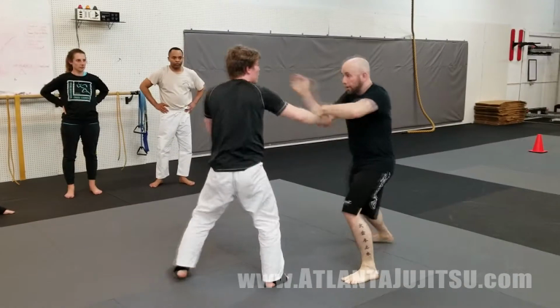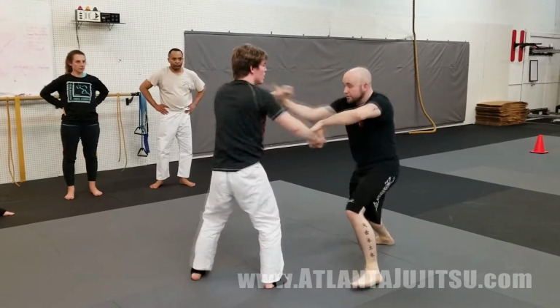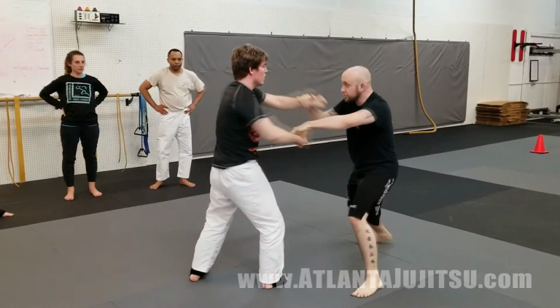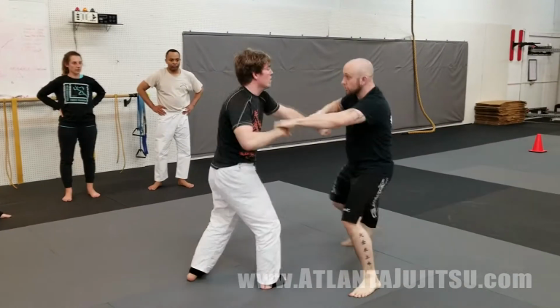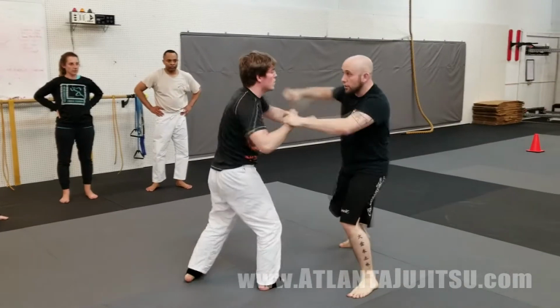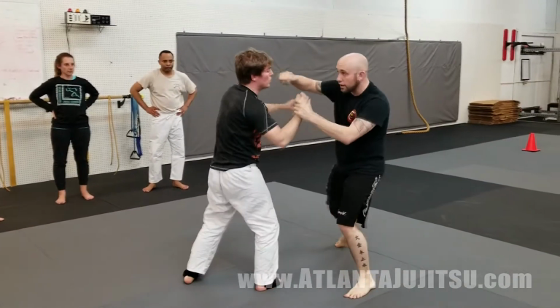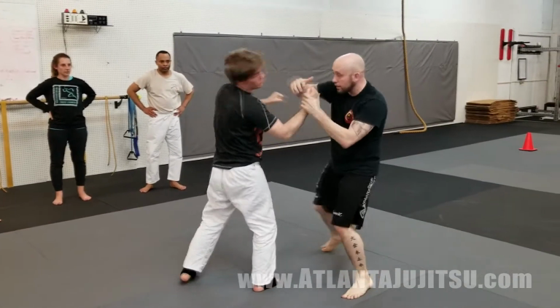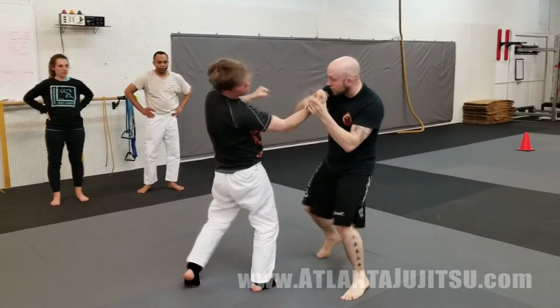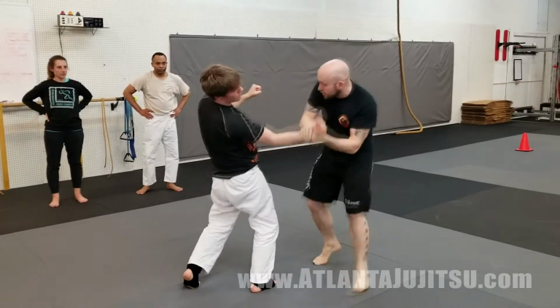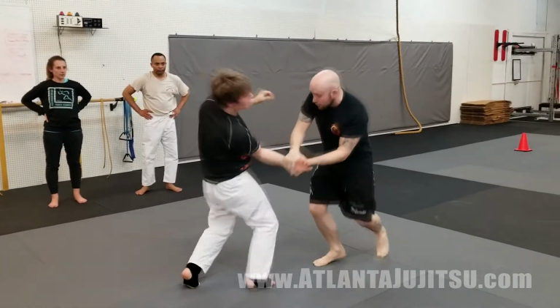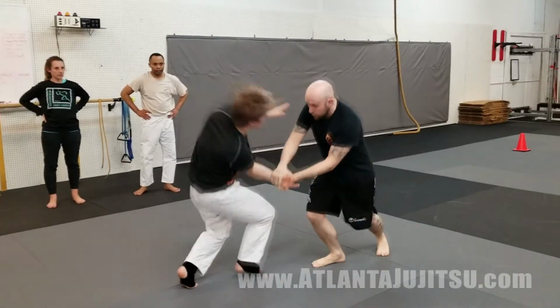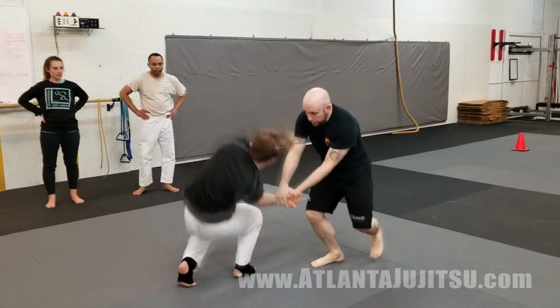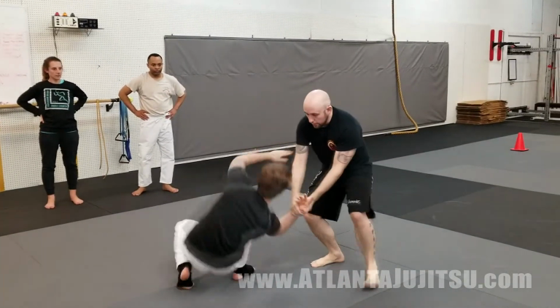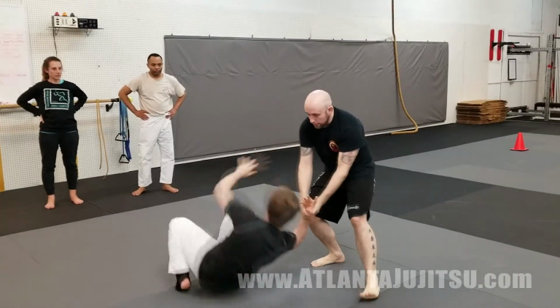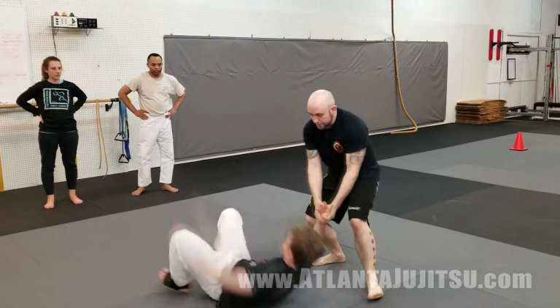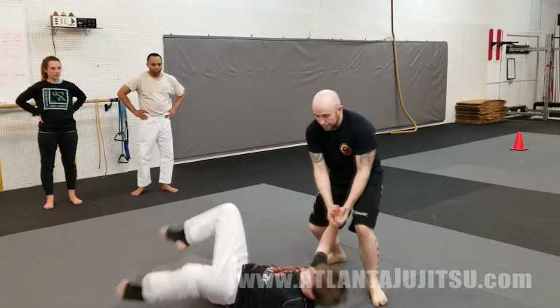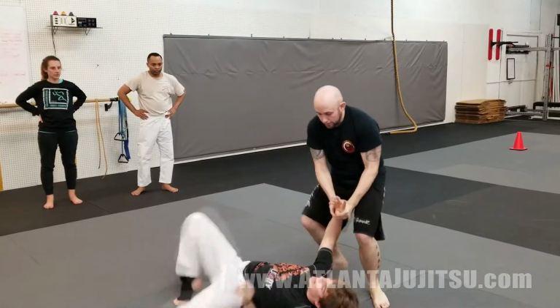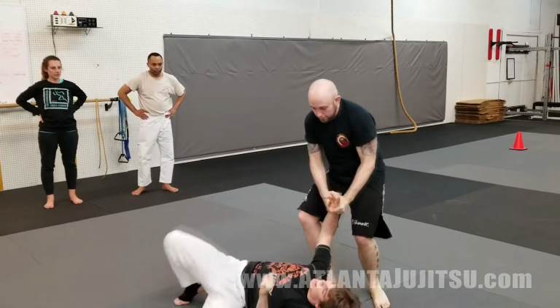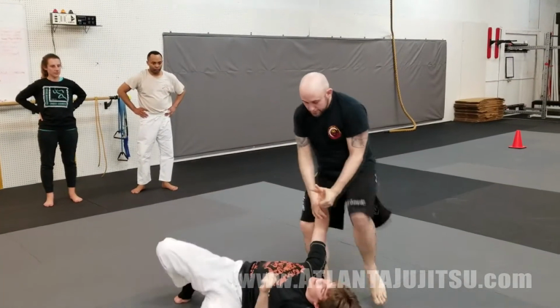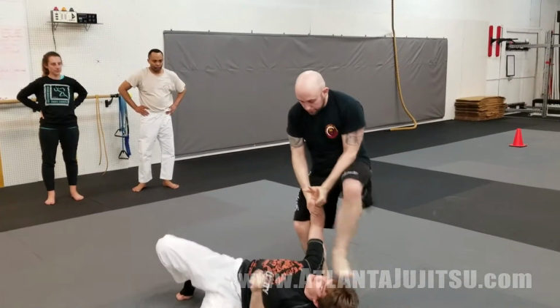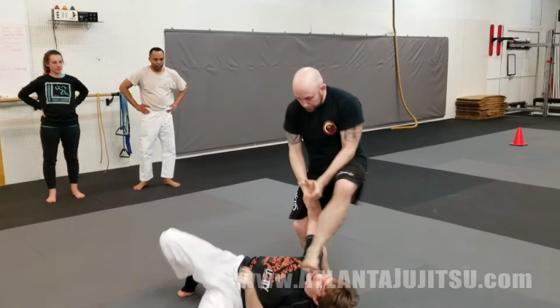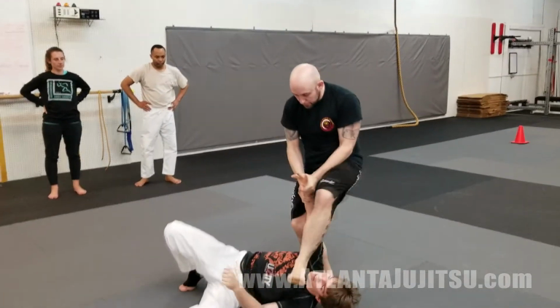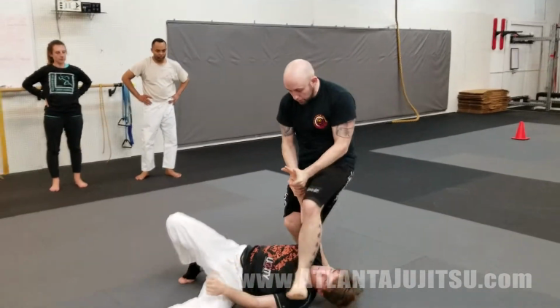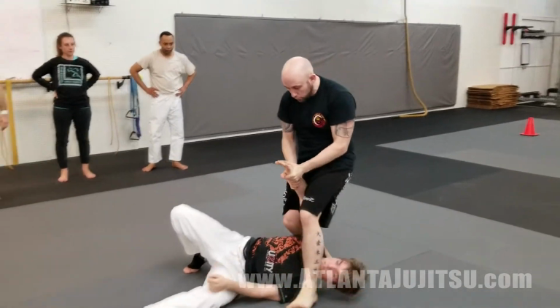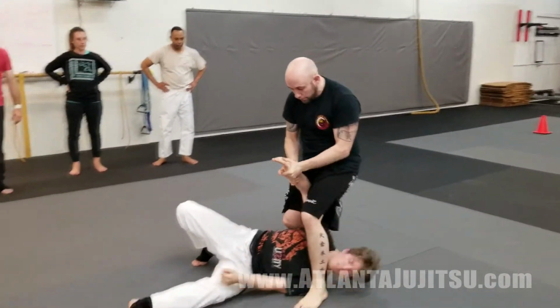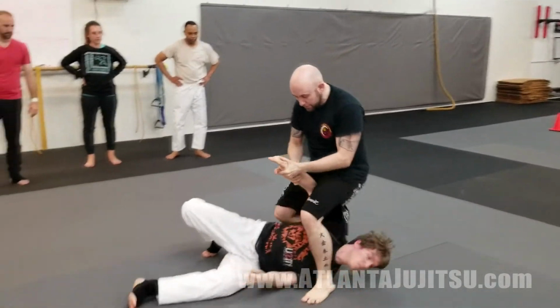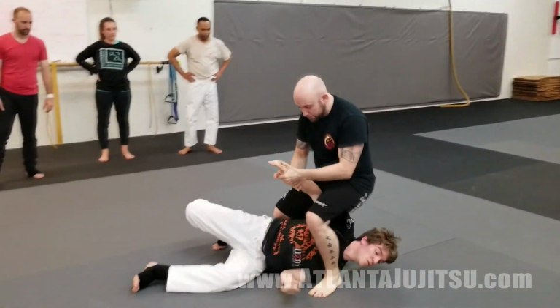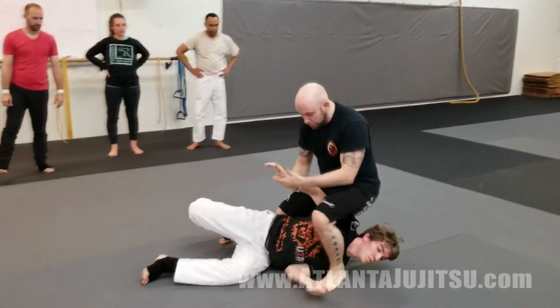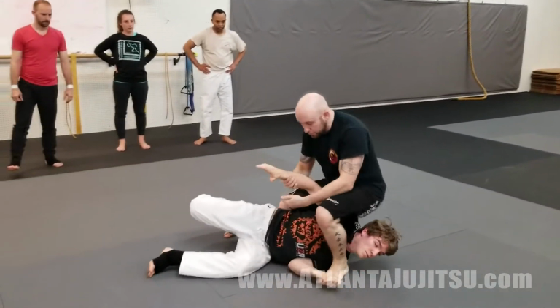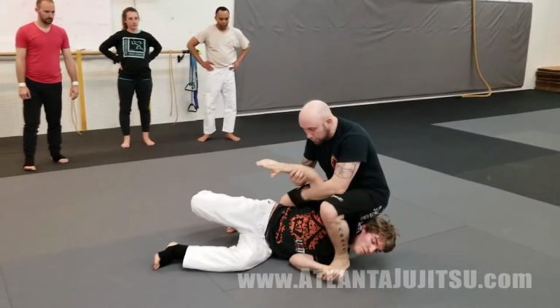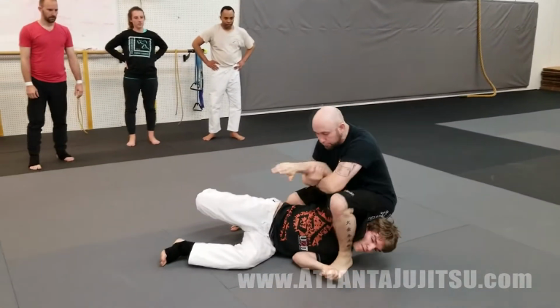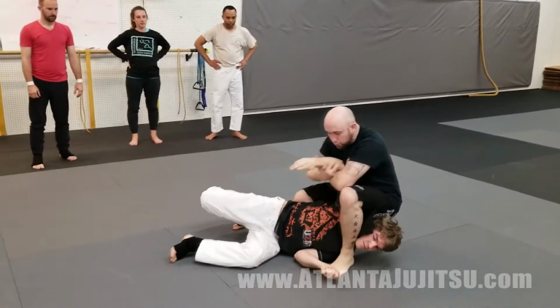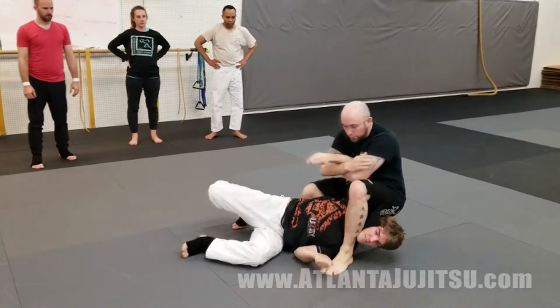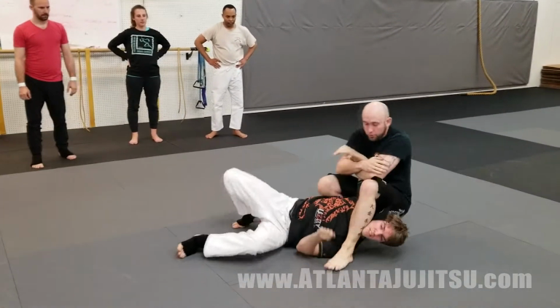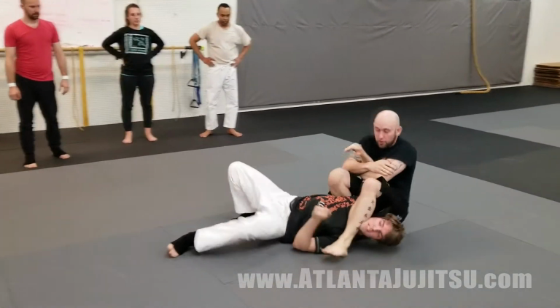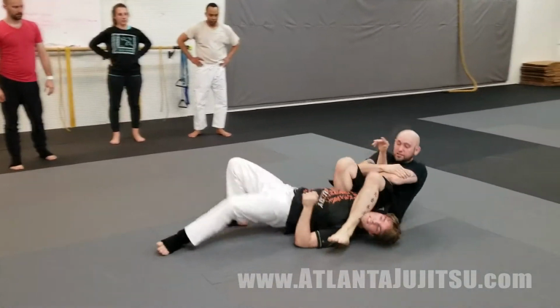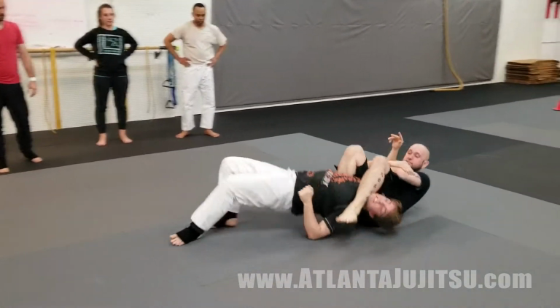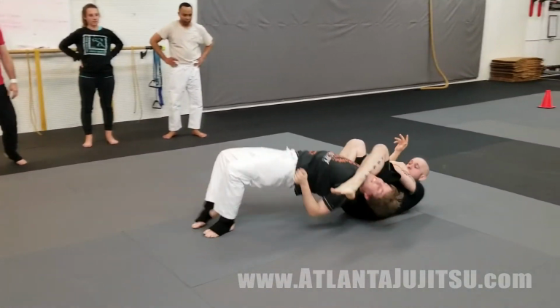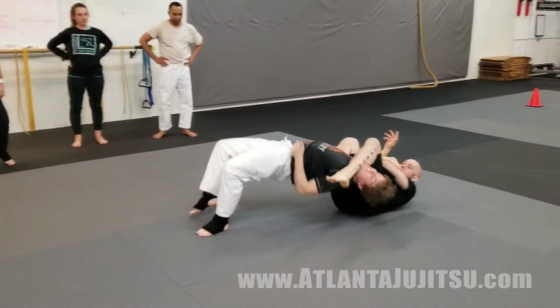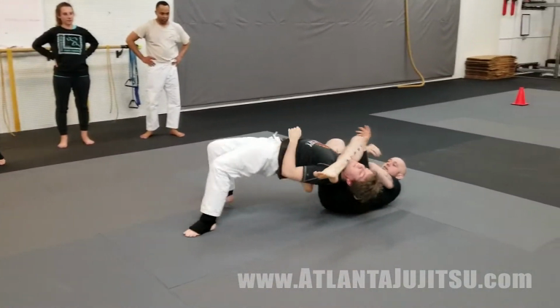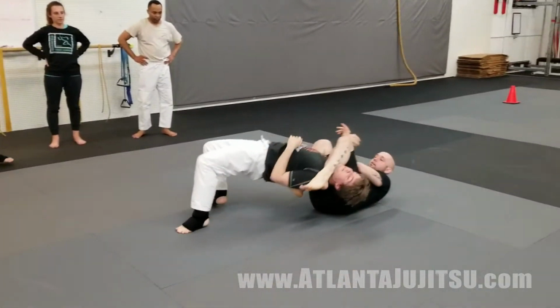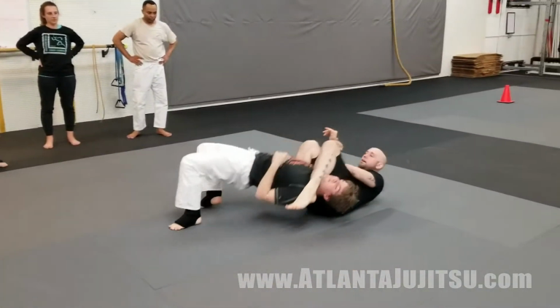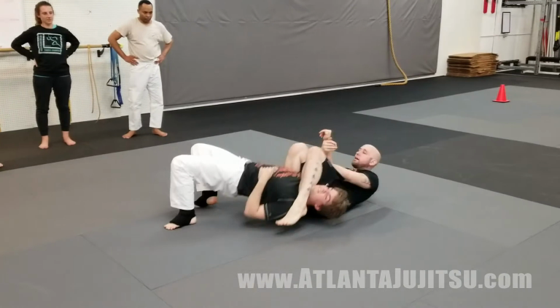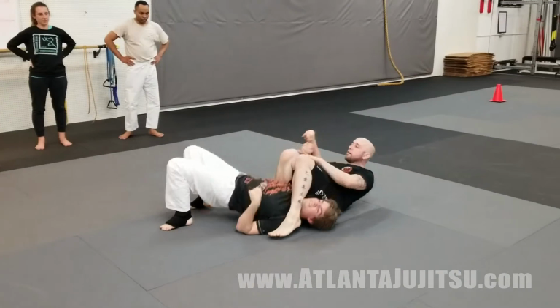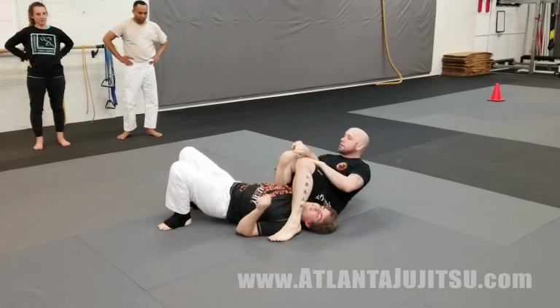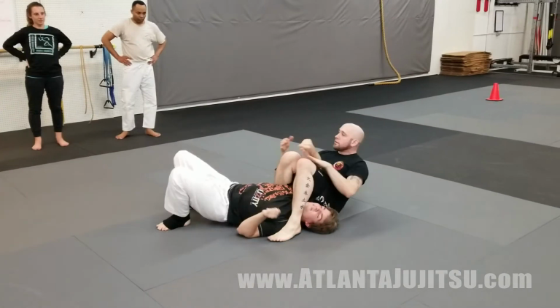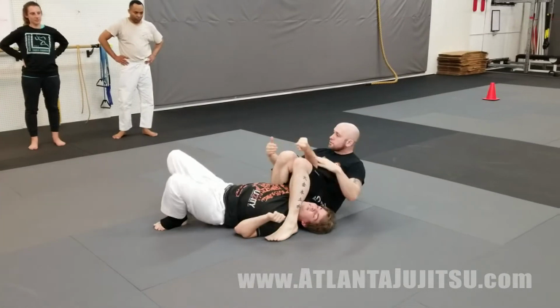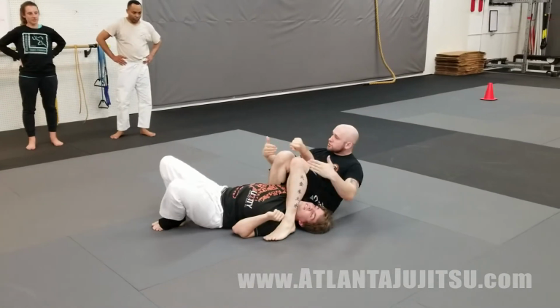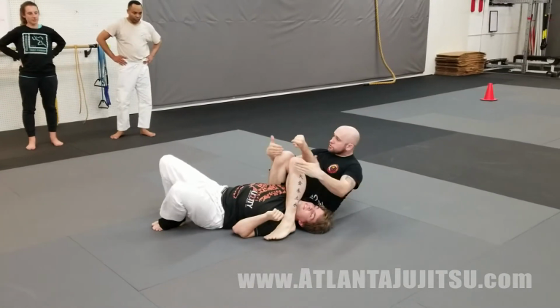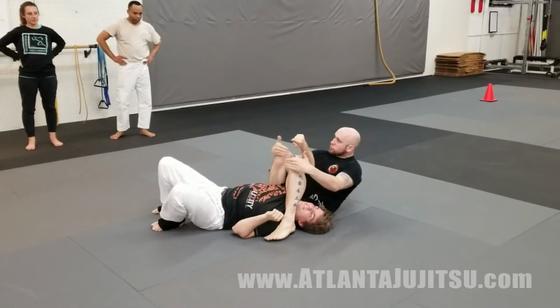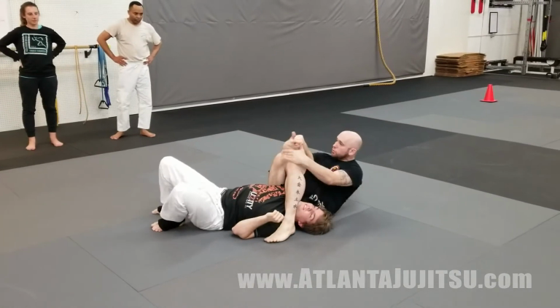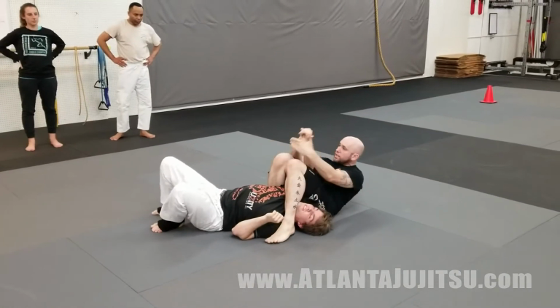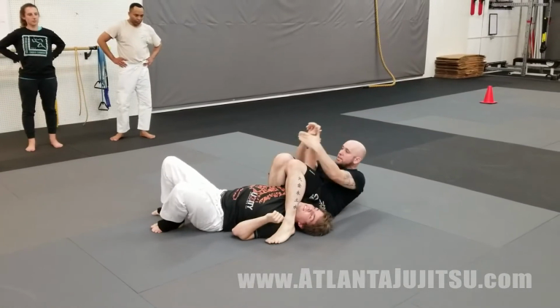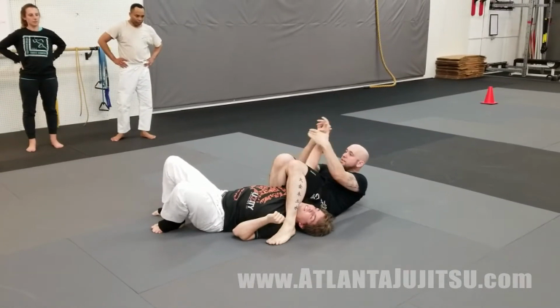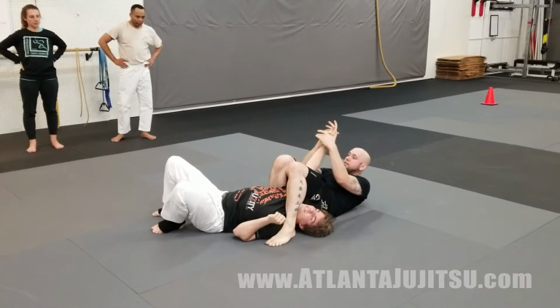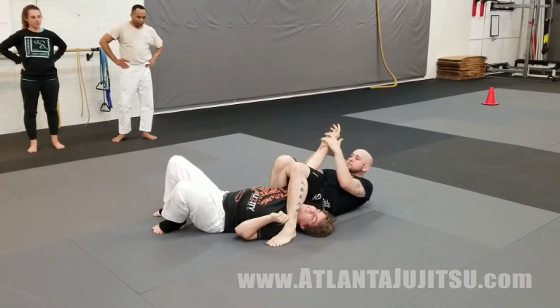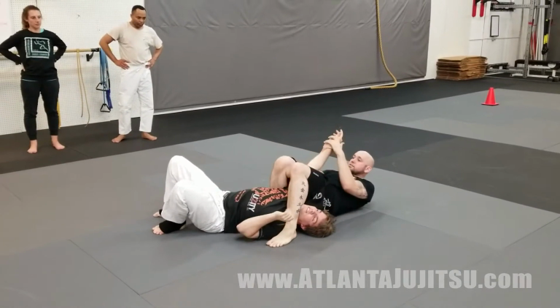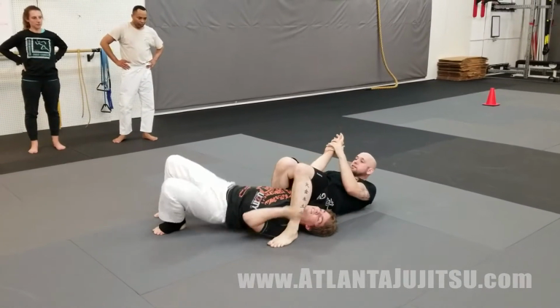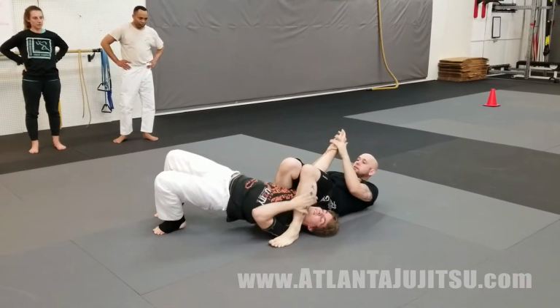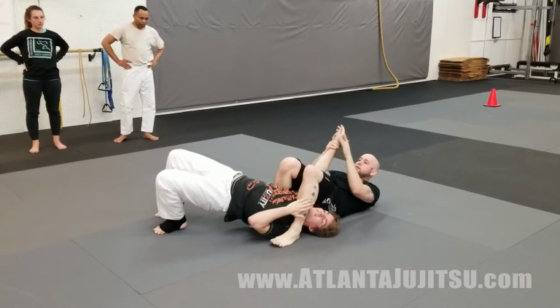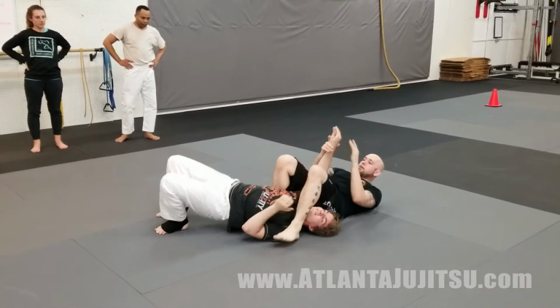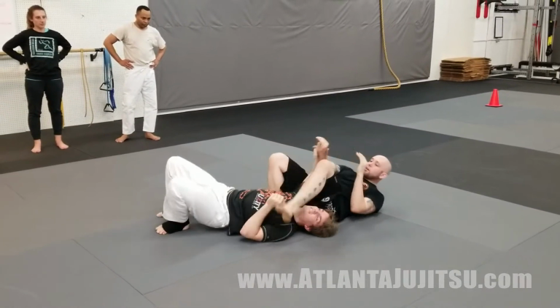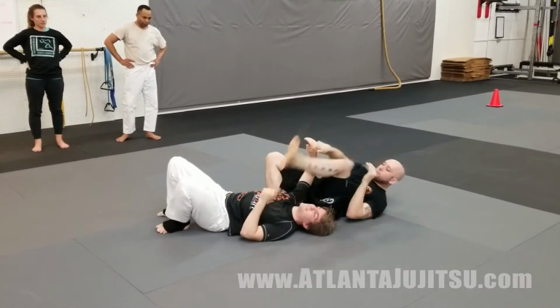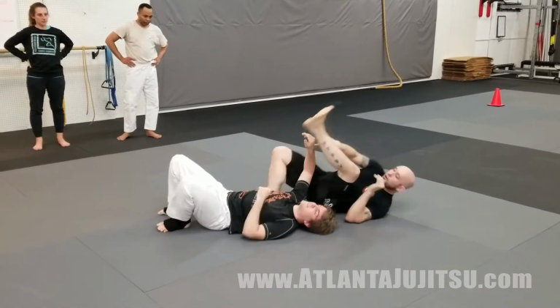Alternatively: one, two, hit, we lock it down, step along, one and two, pull across, squeeze, arm lock.